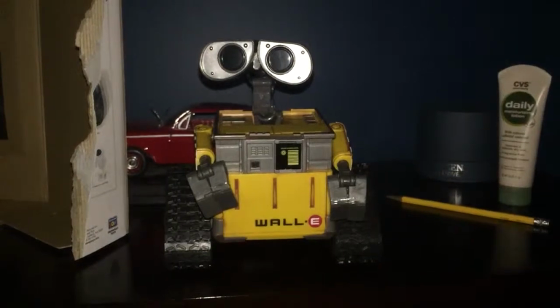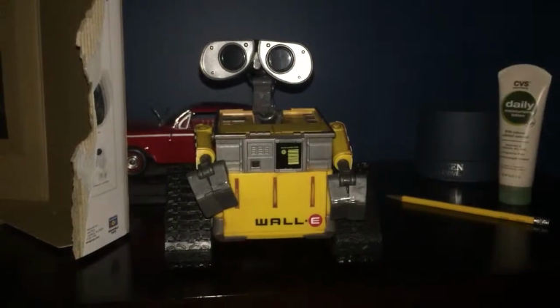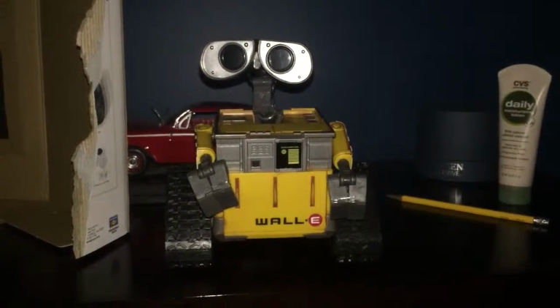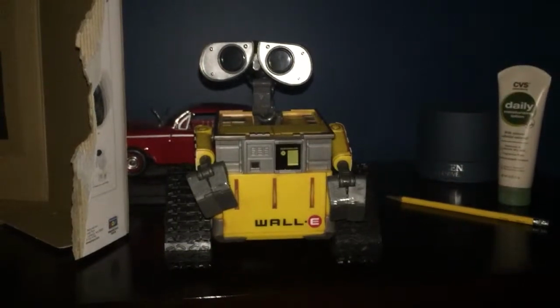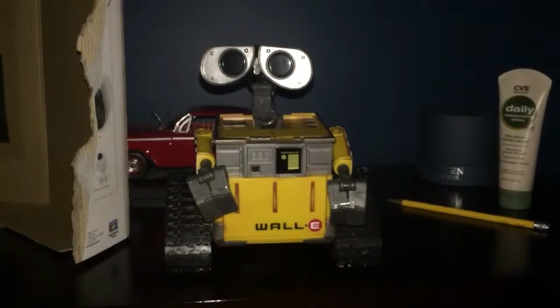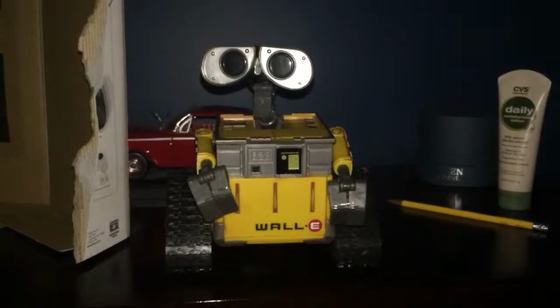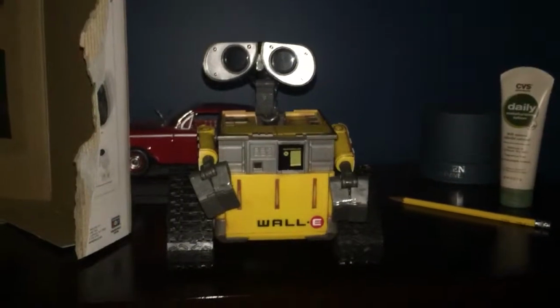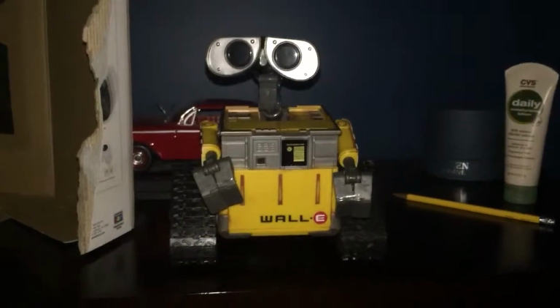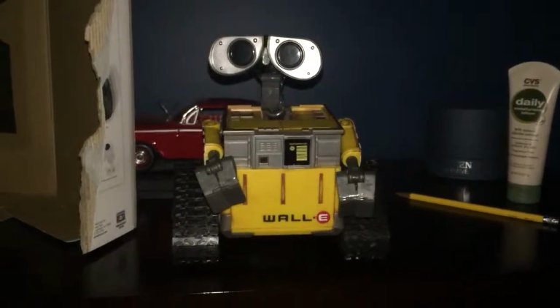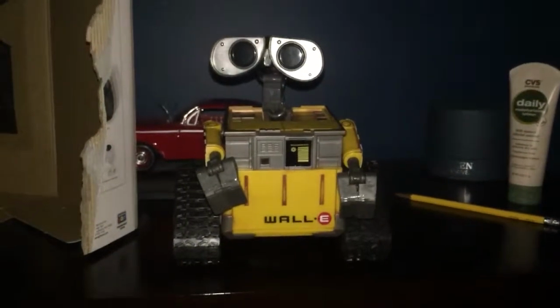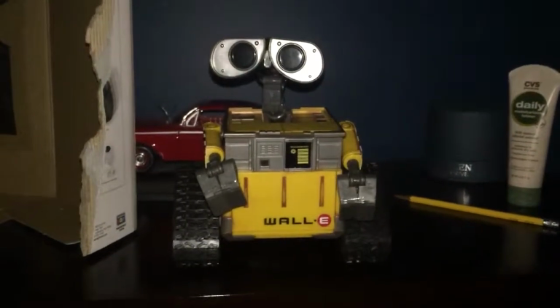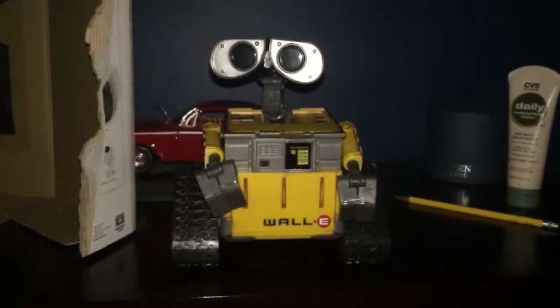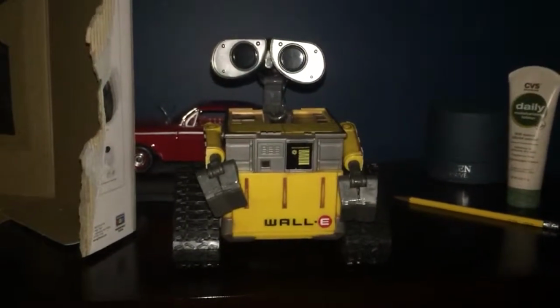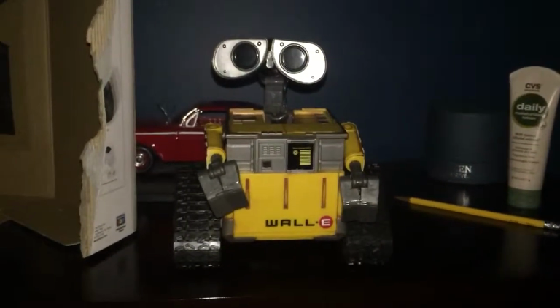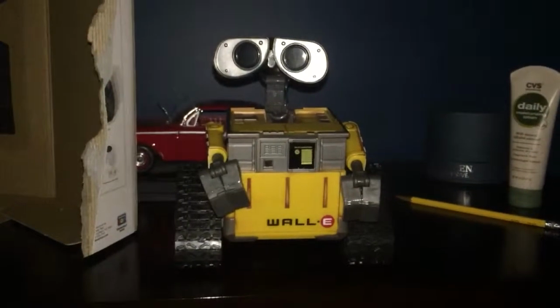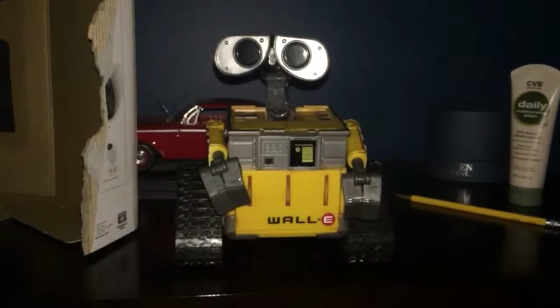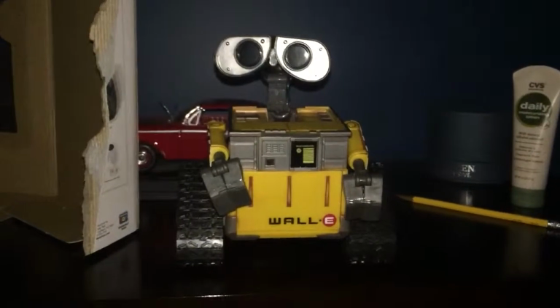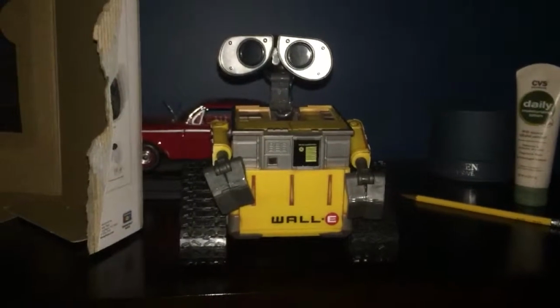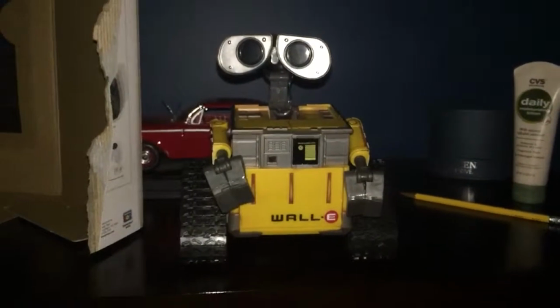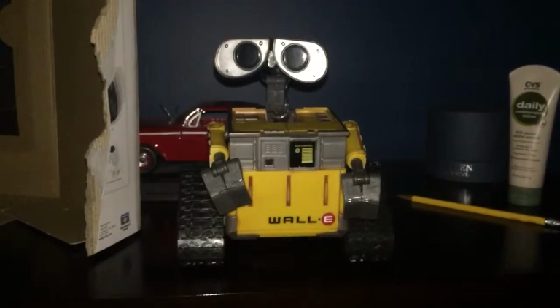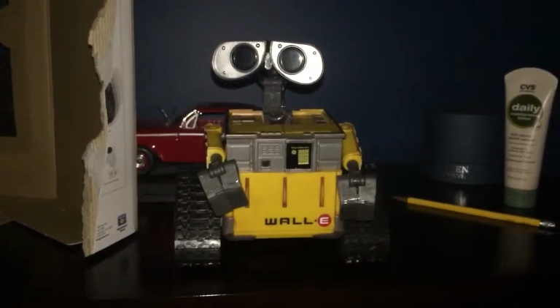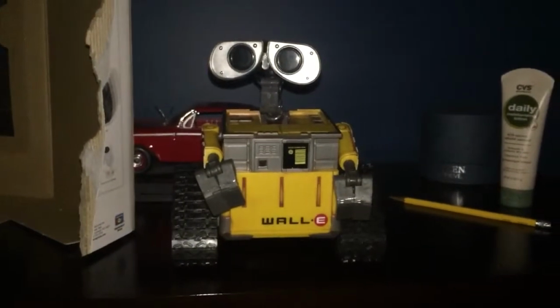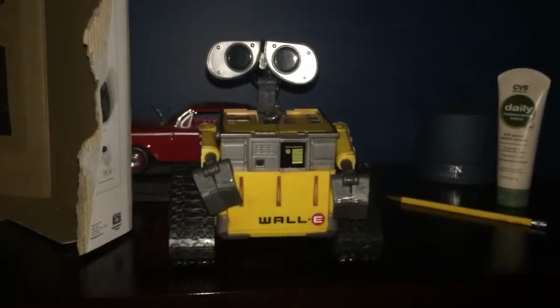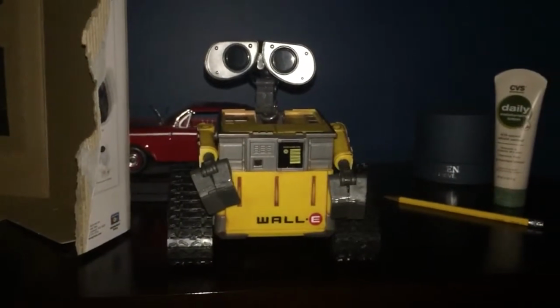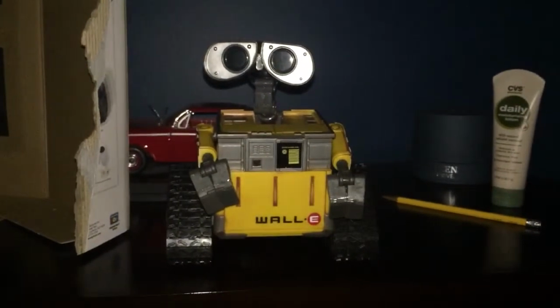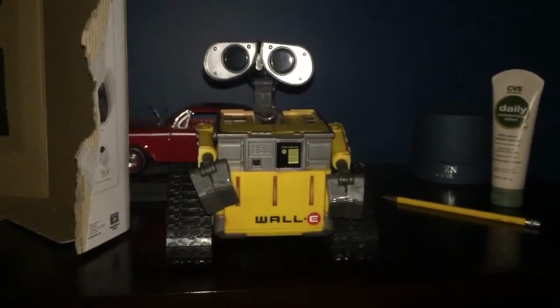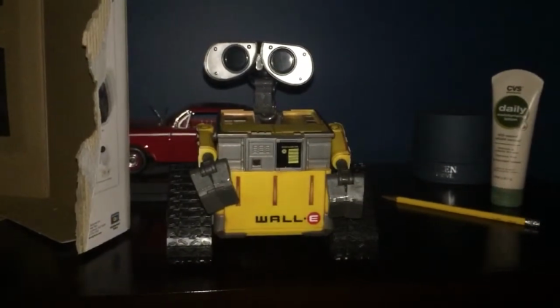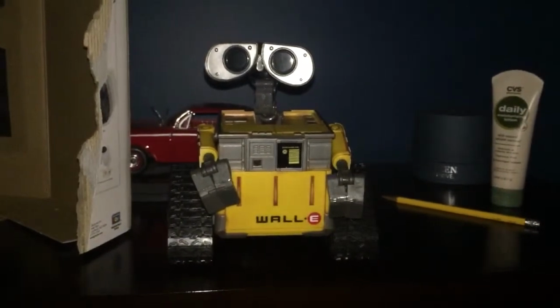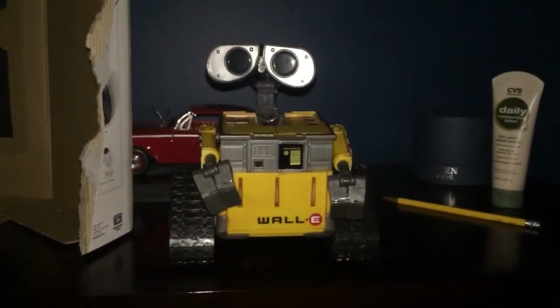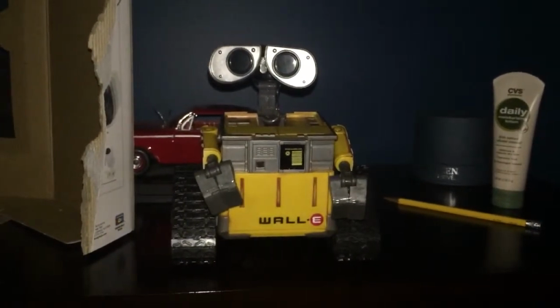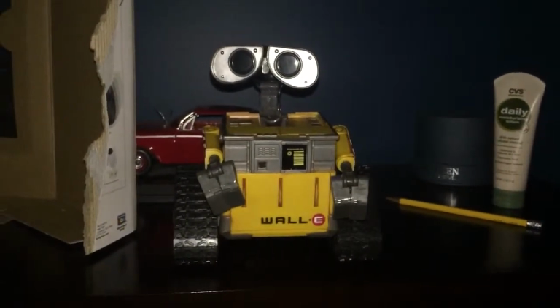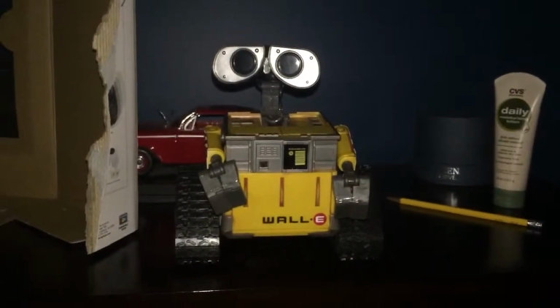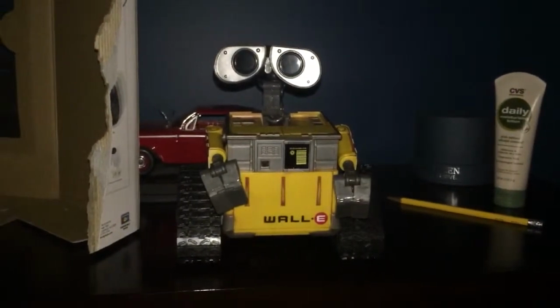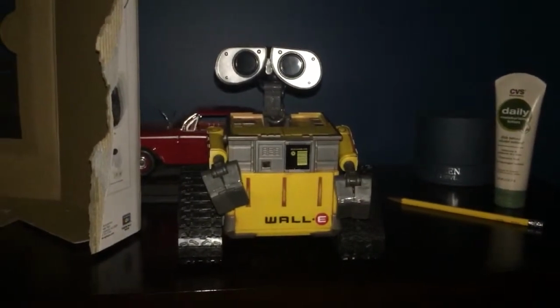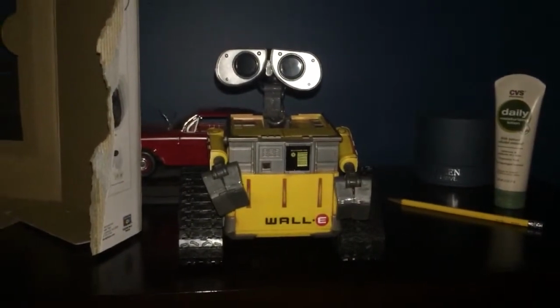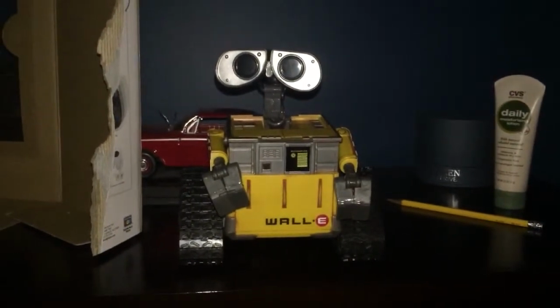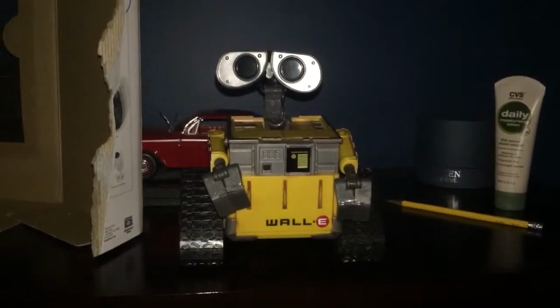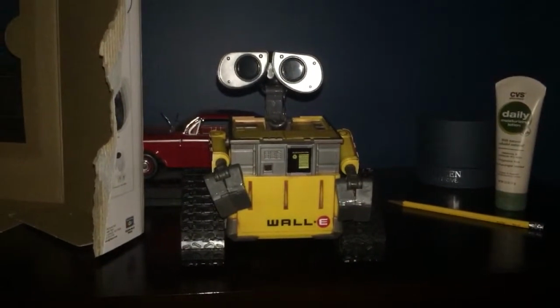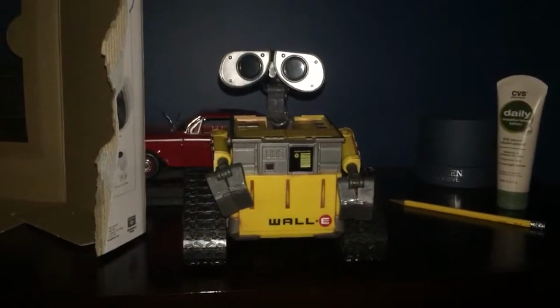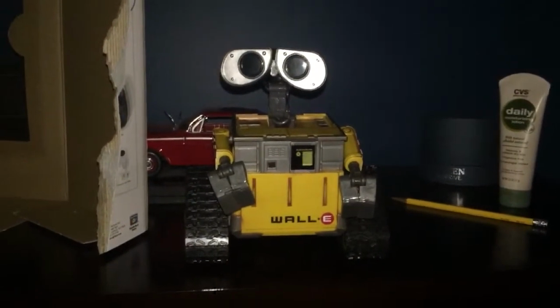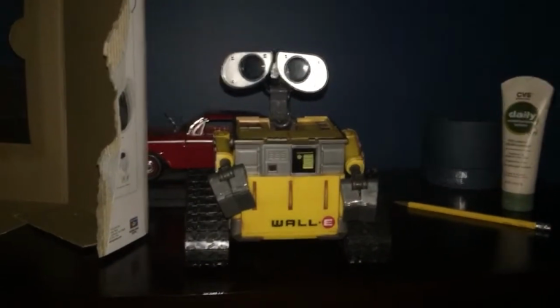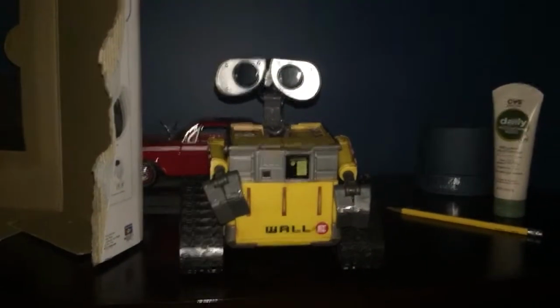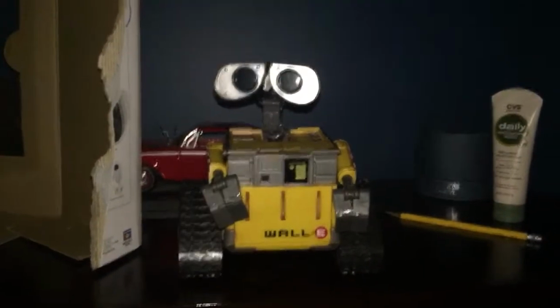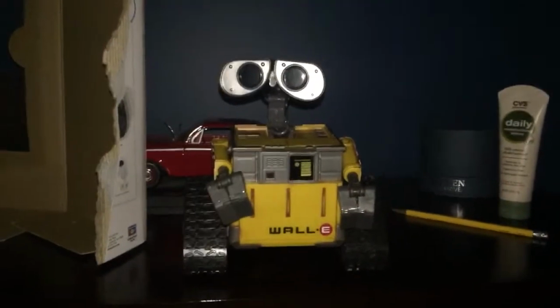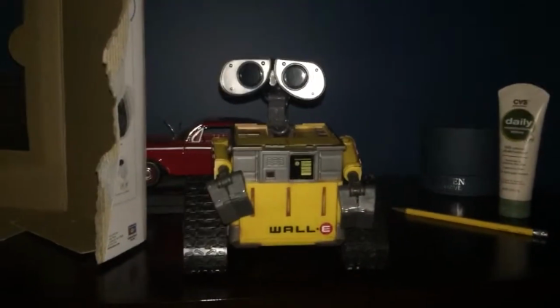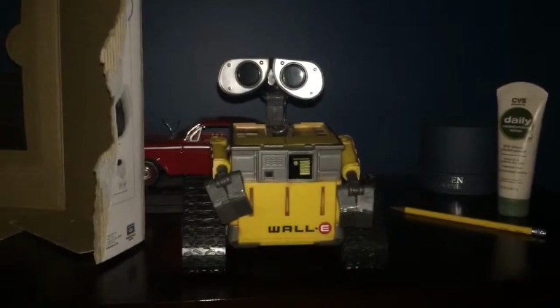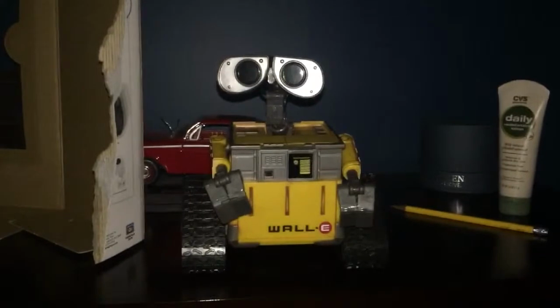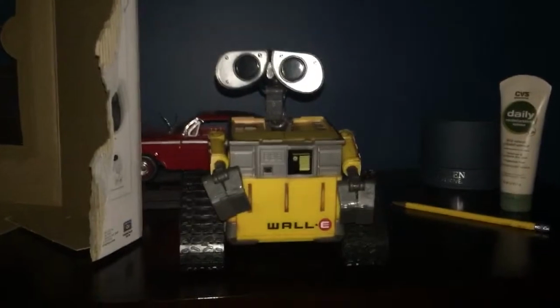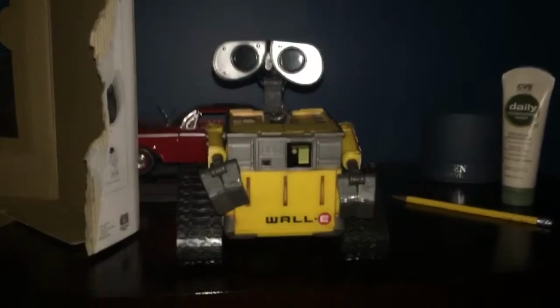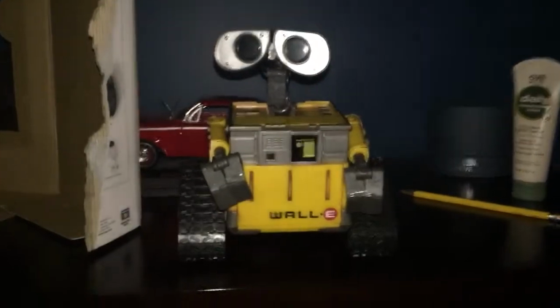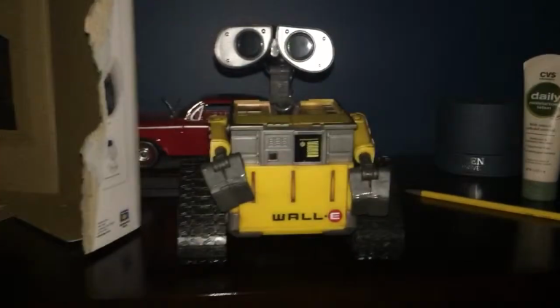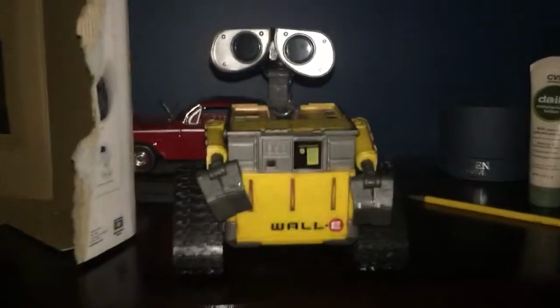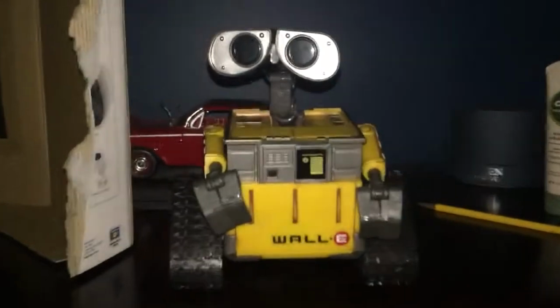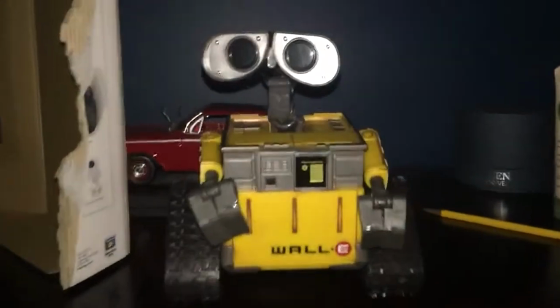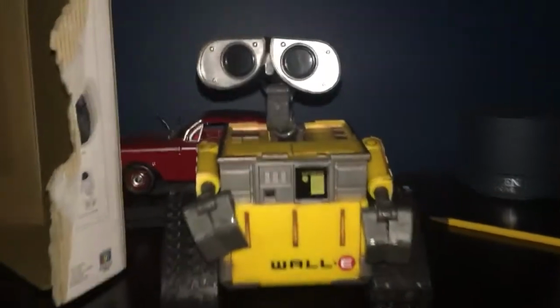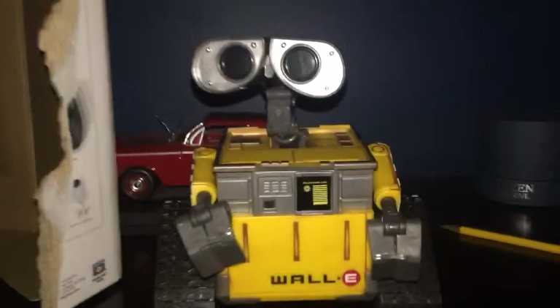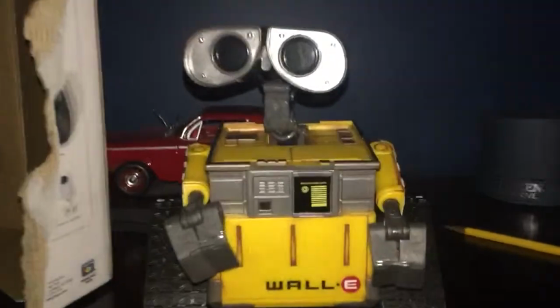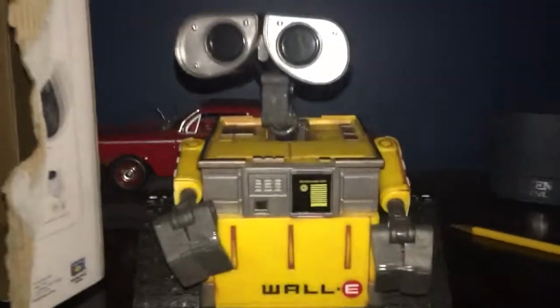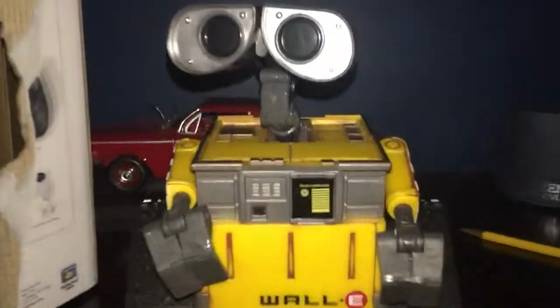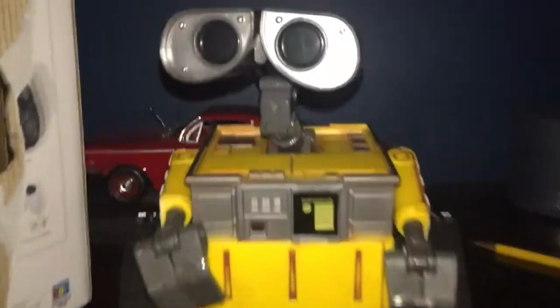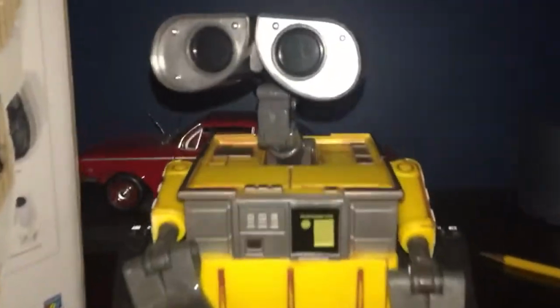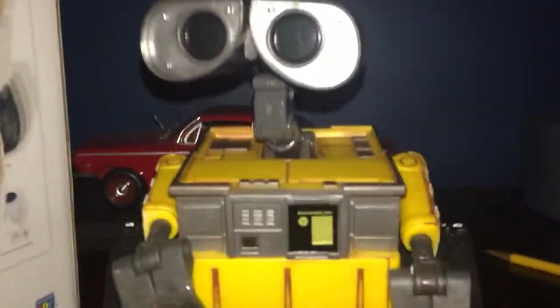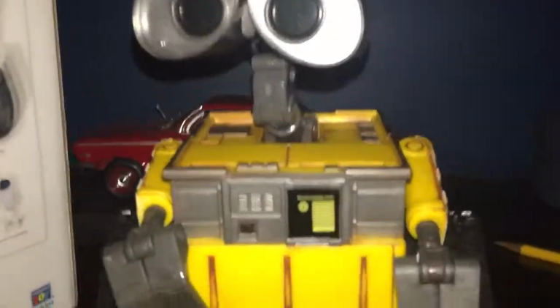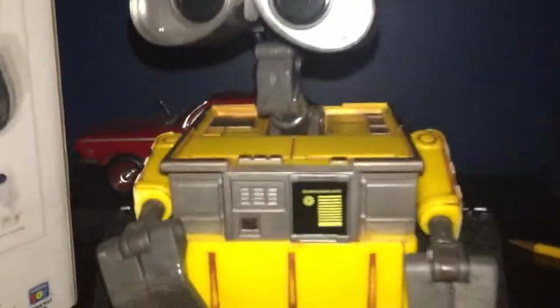Hey, I'd like to show you this new interactive toy I got. This interactive WALL-E.